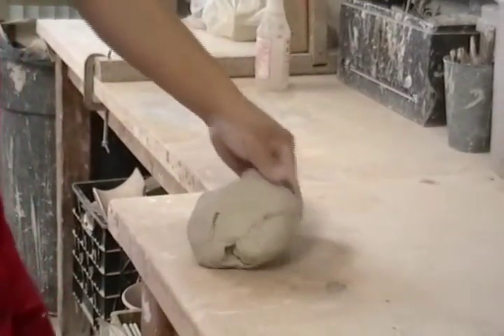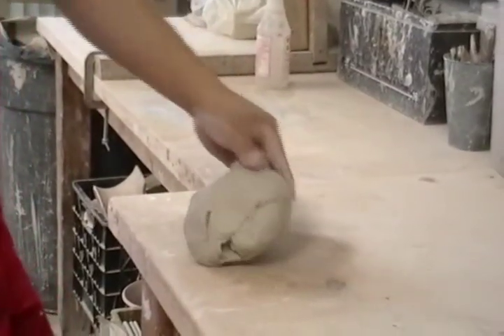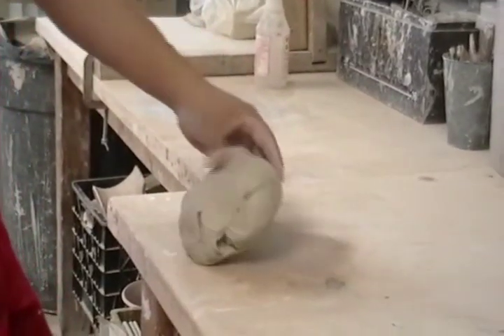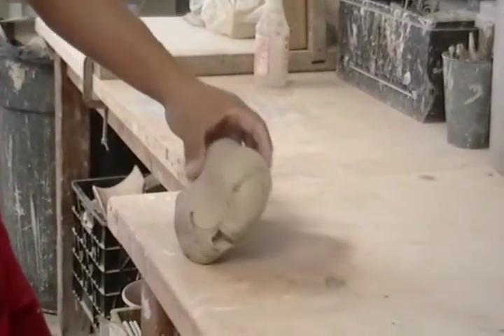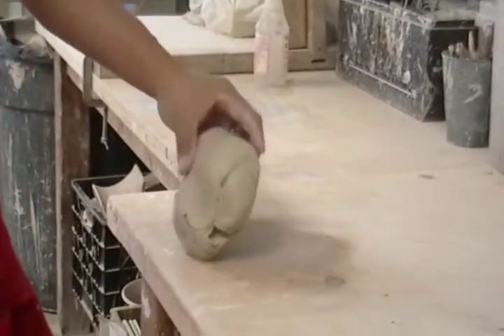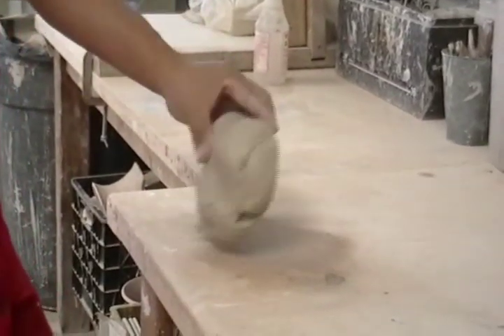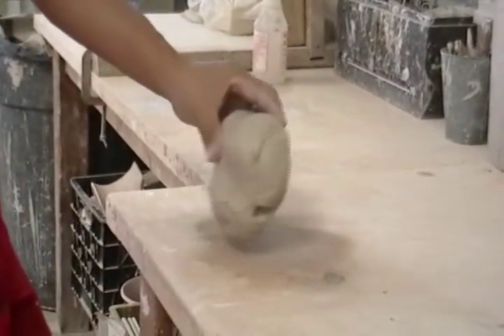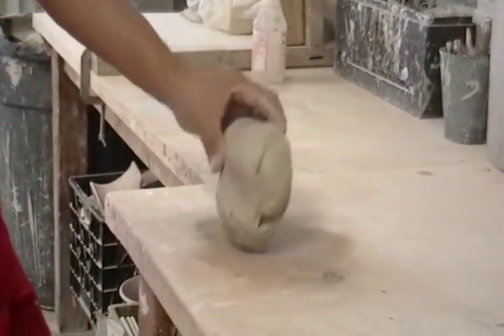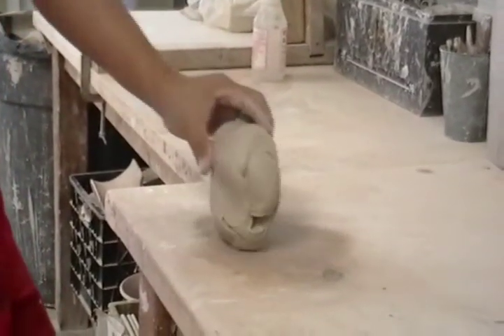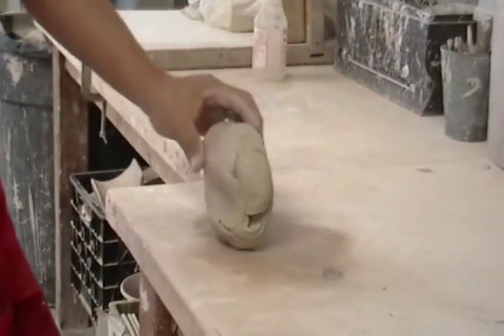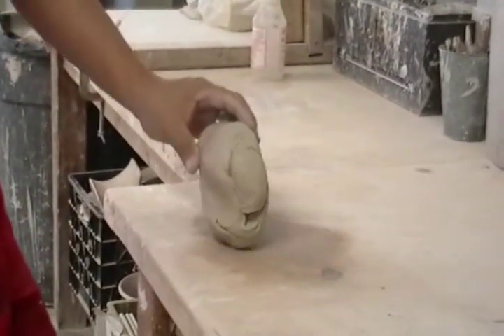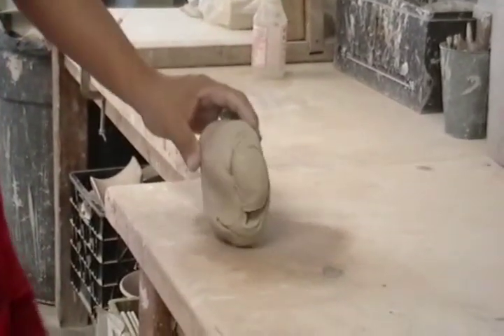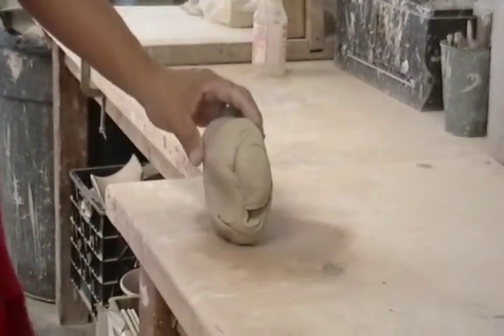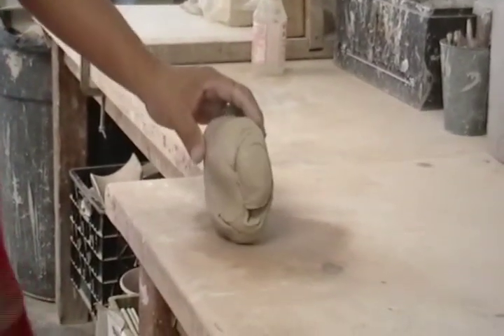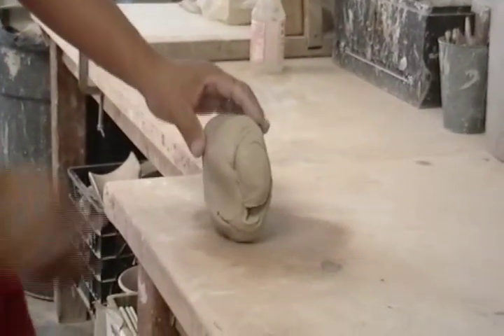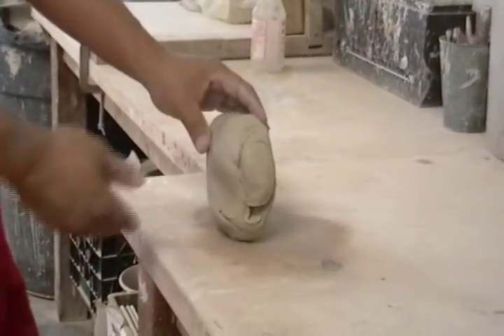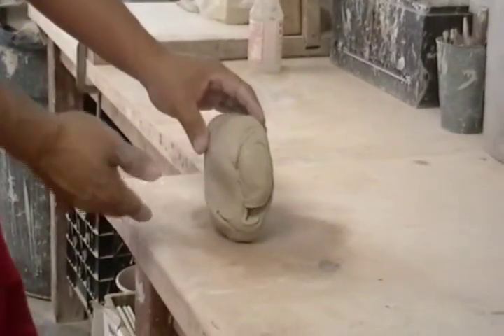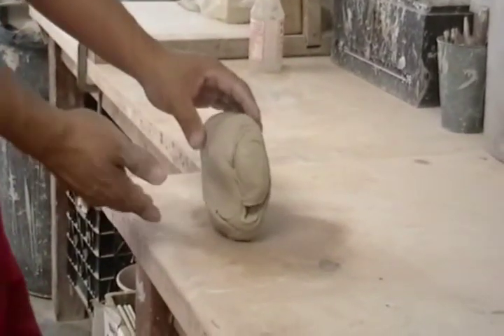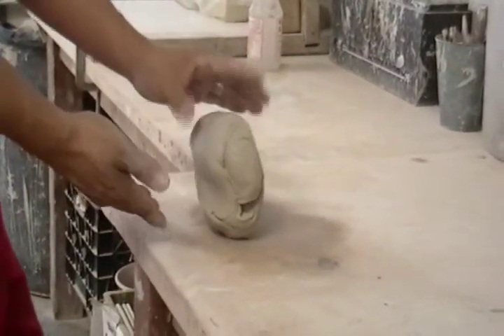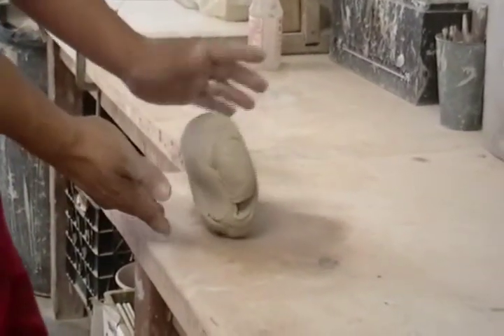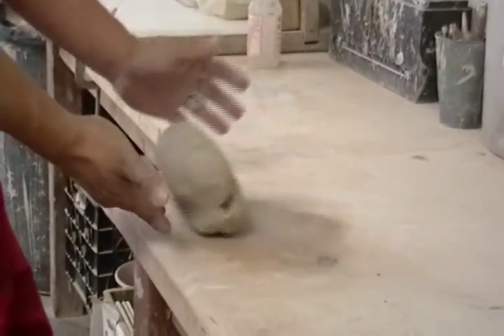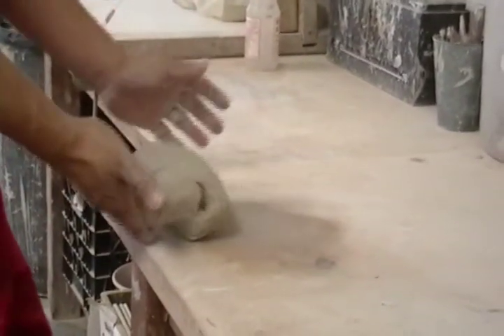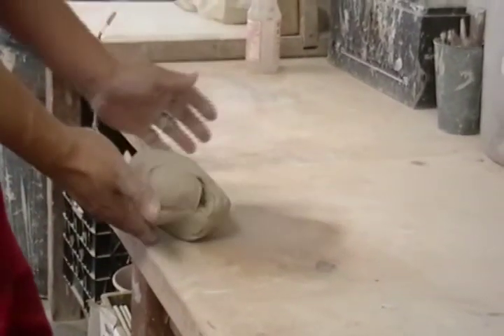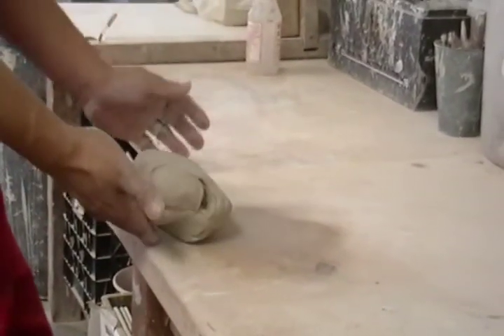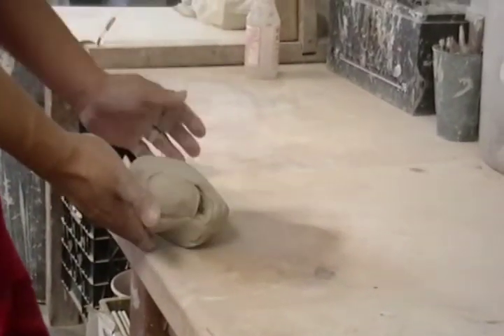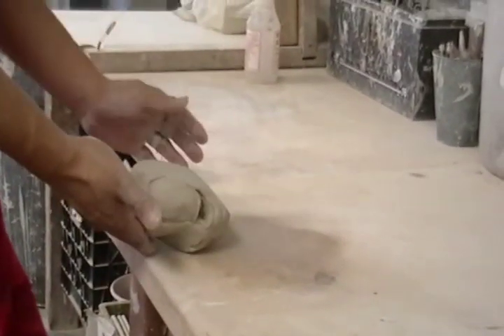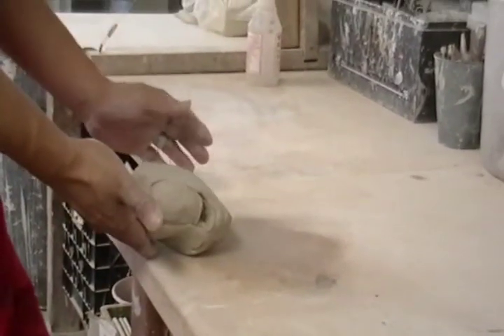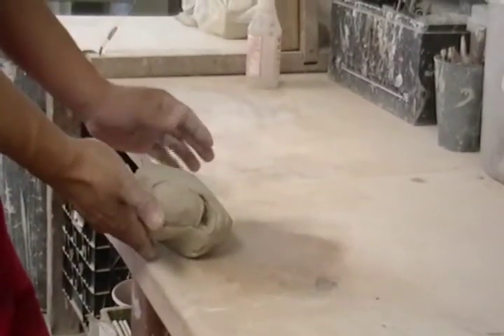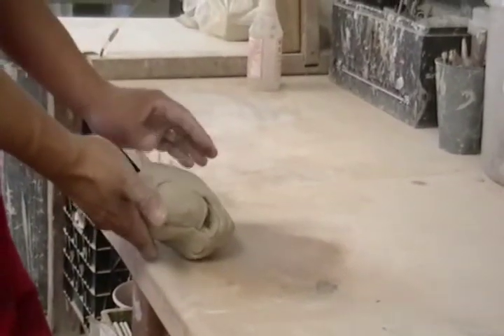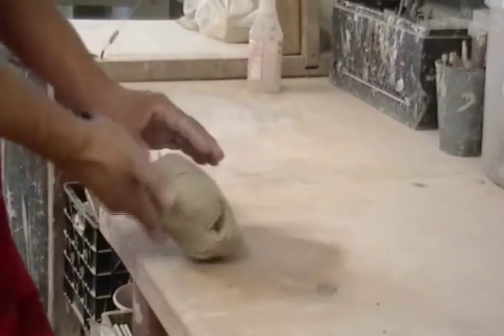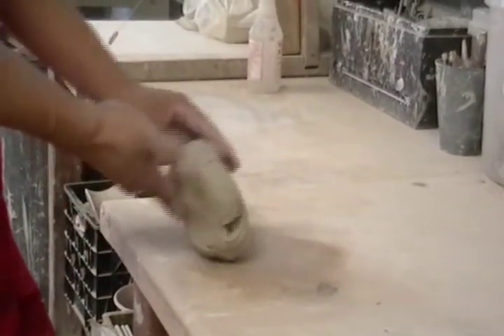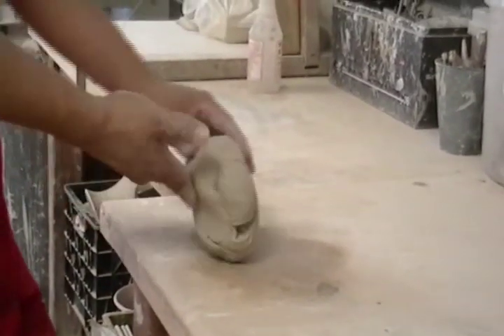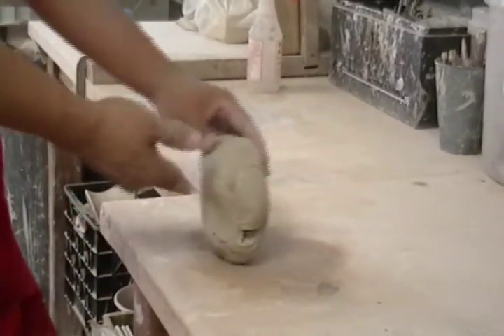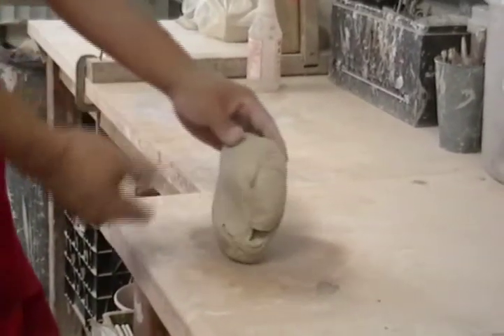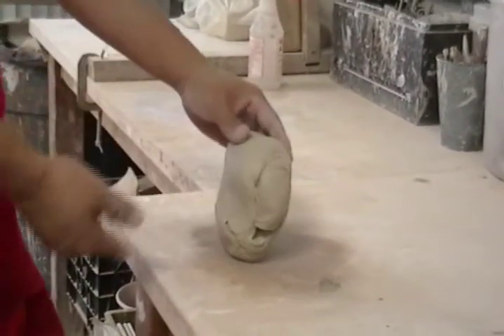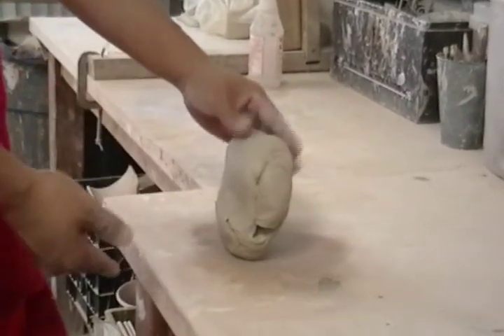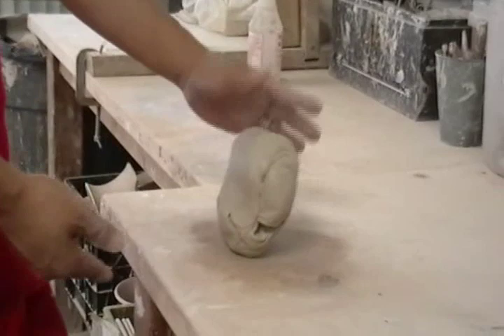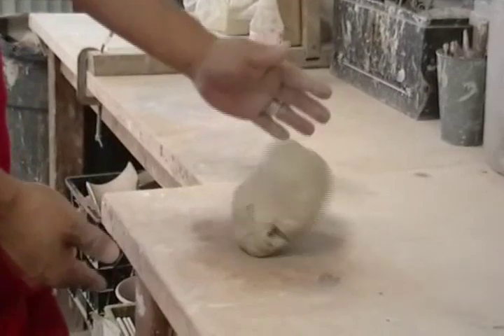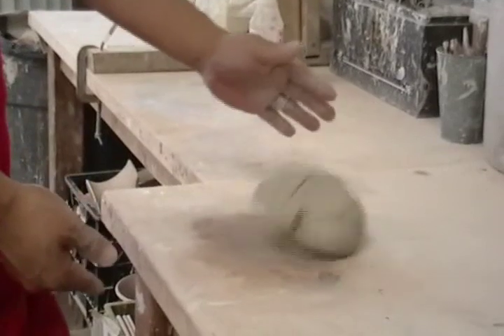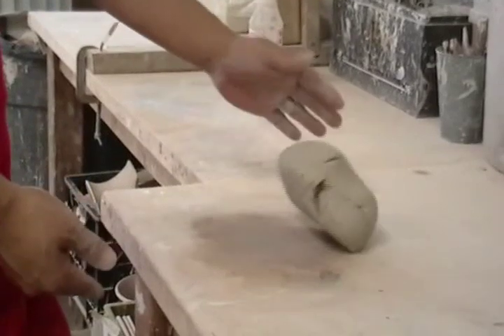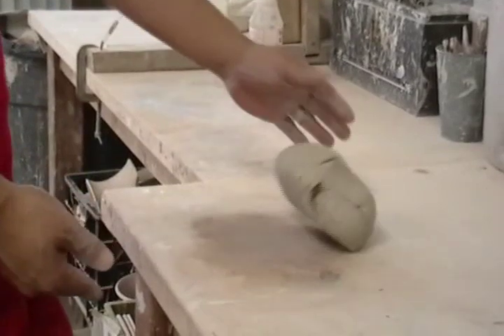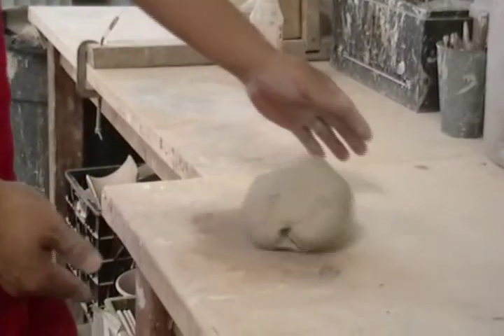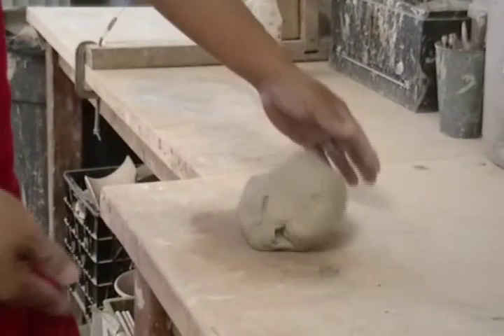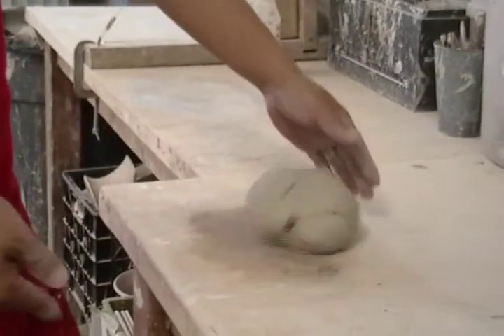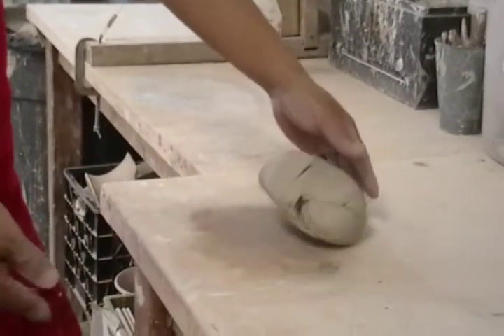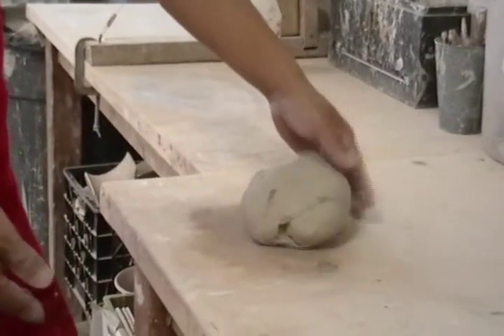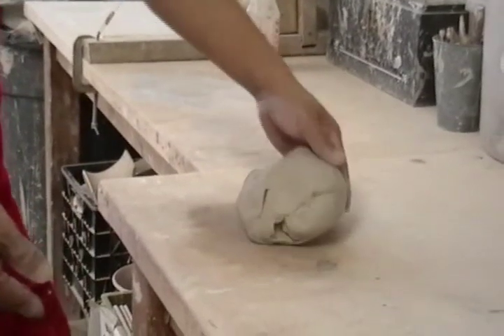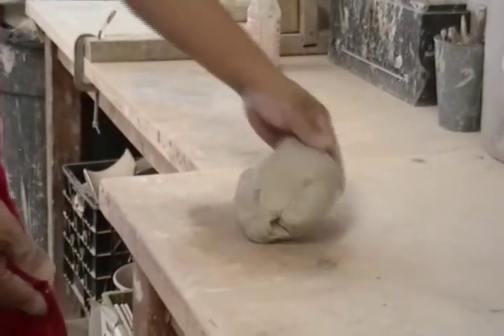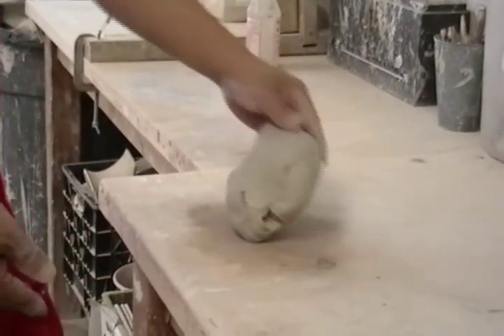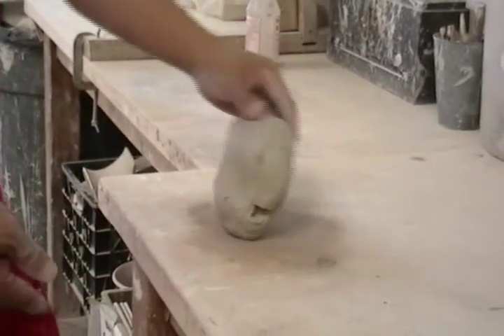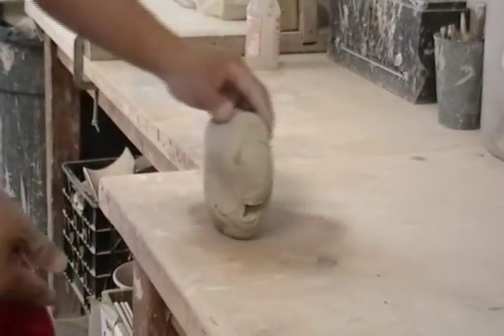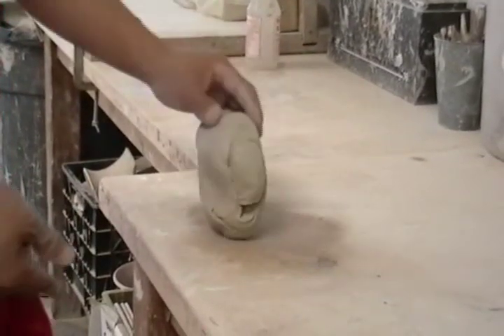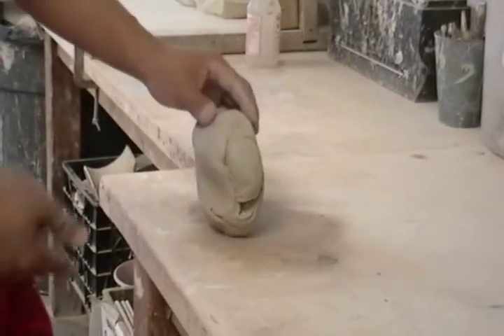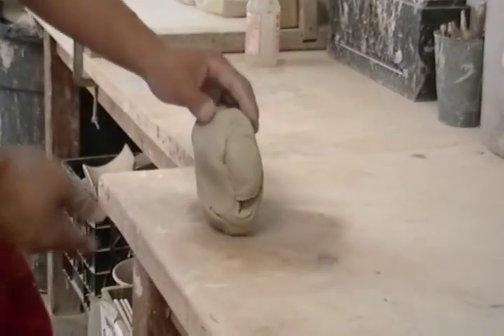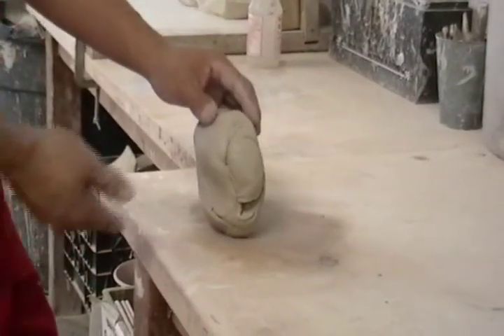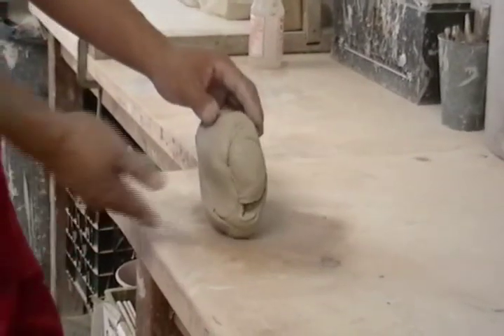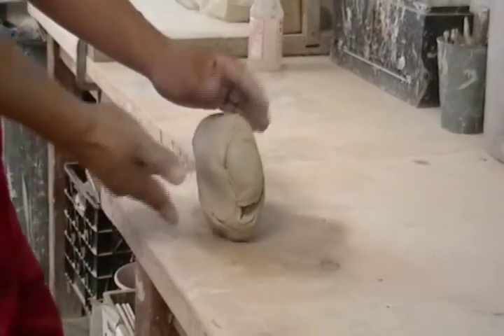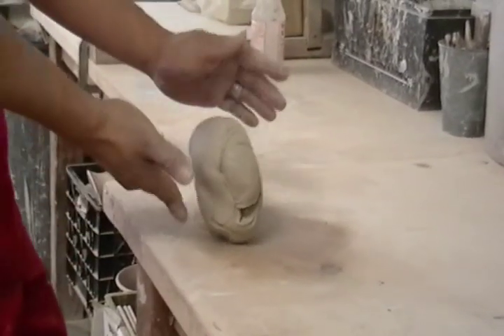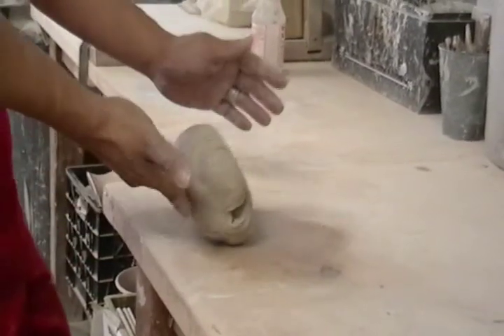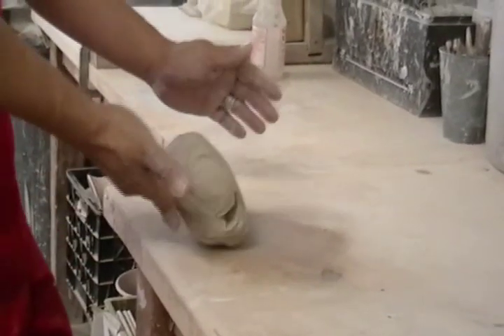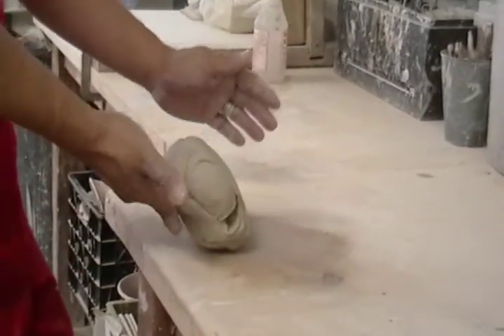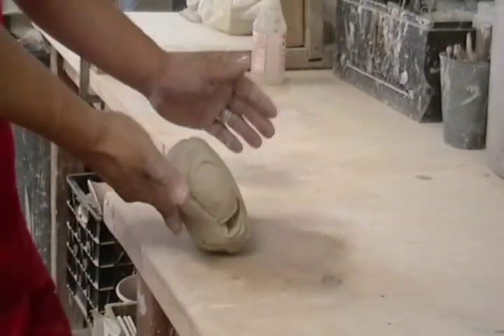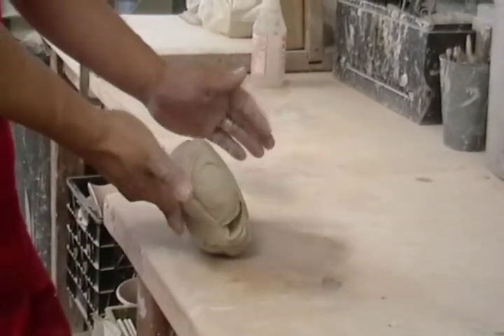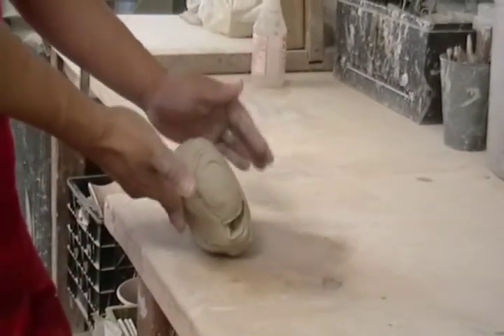Roll it up towards you, roll it up high enough so that it falls forward, not backwards. So you want to bring it up high so you roll forward.